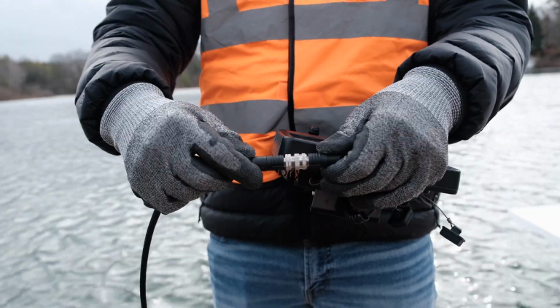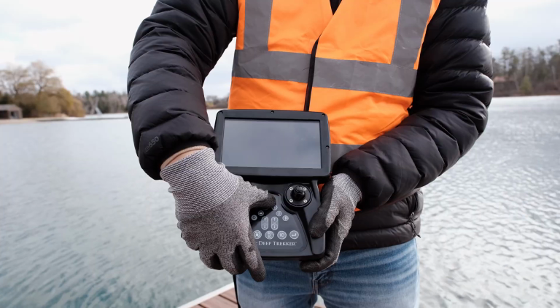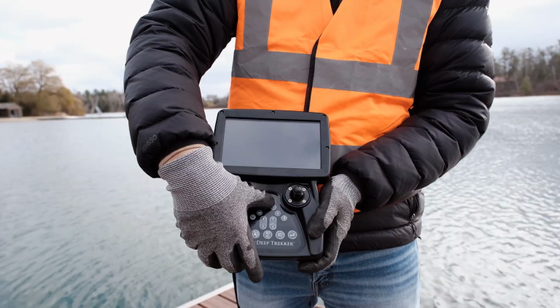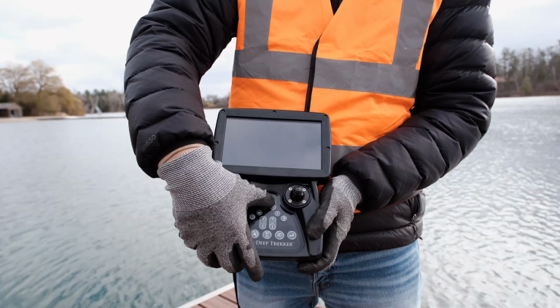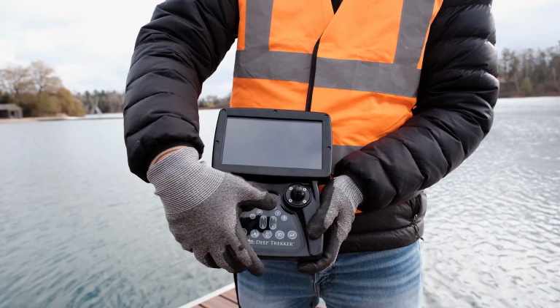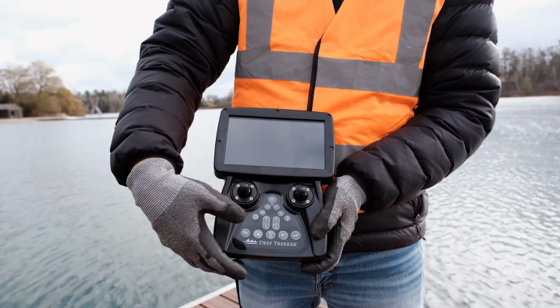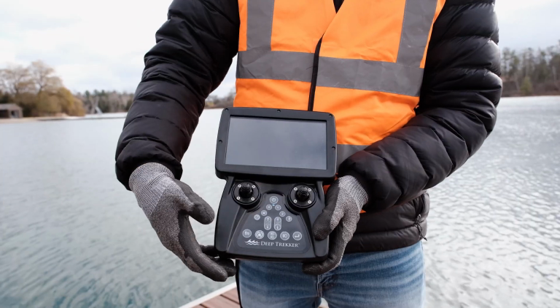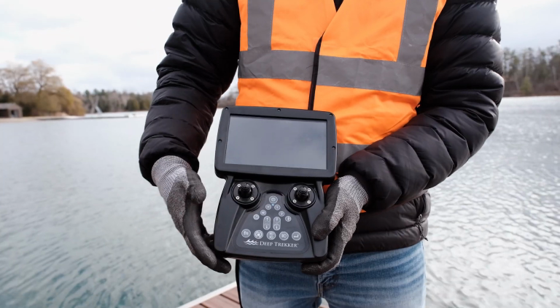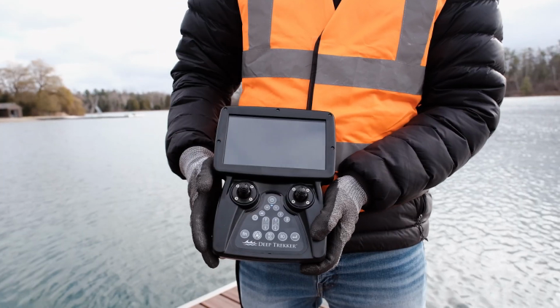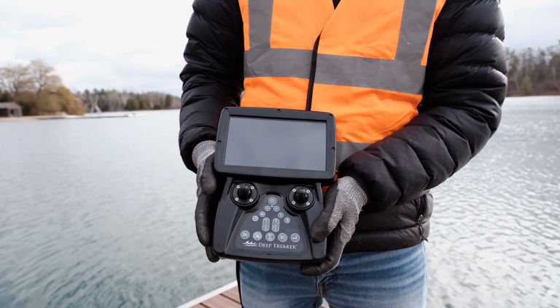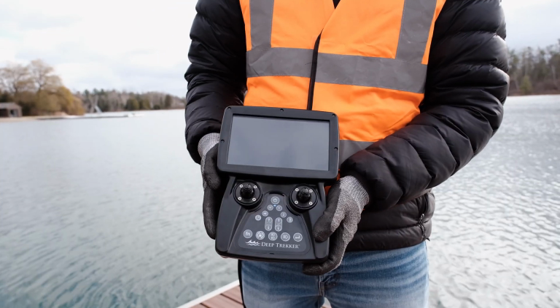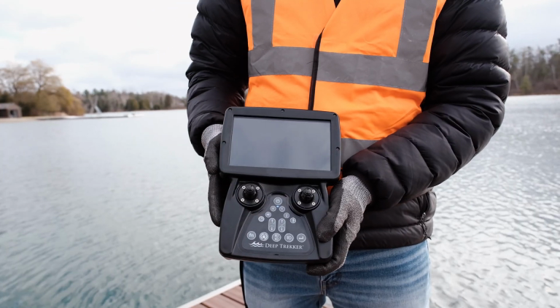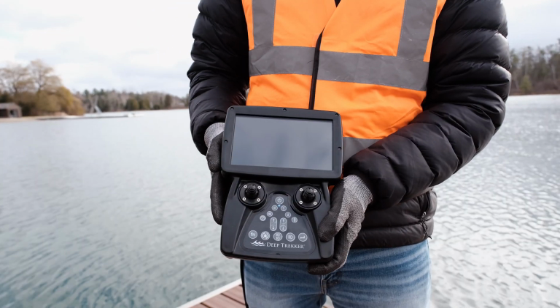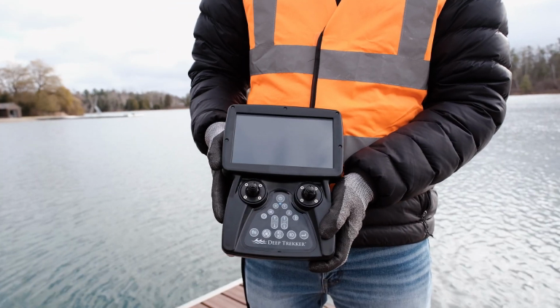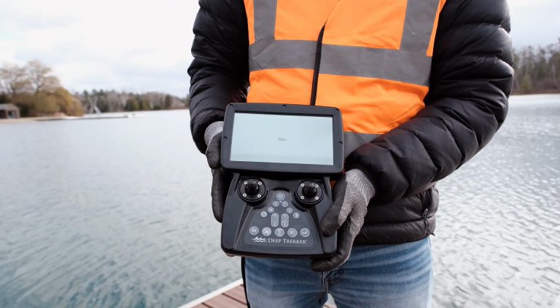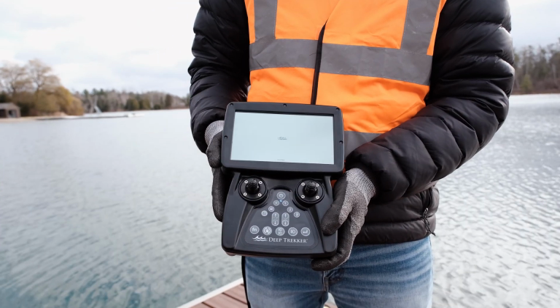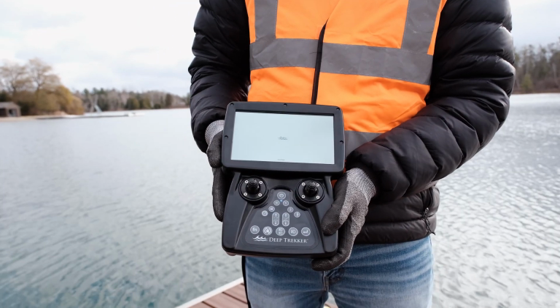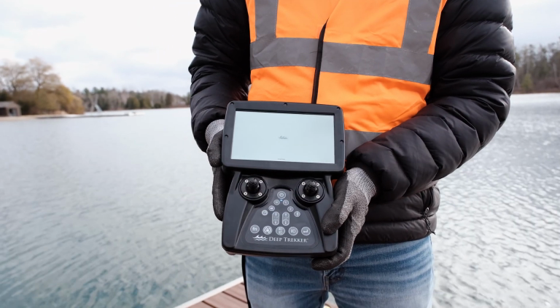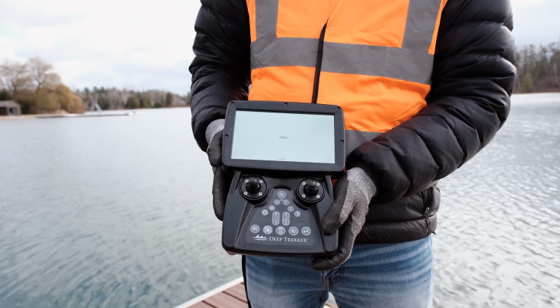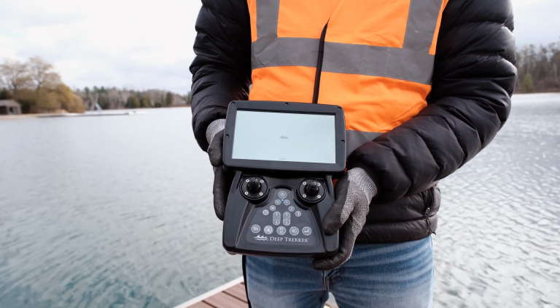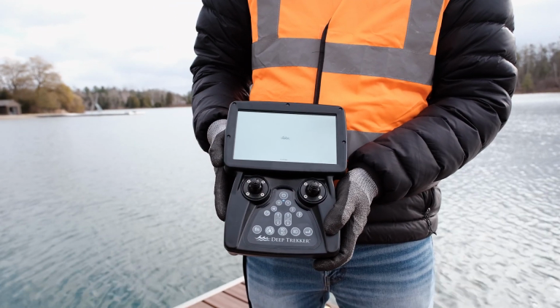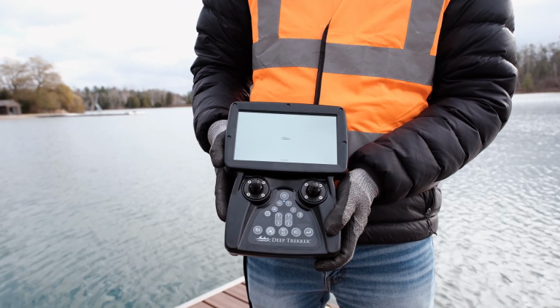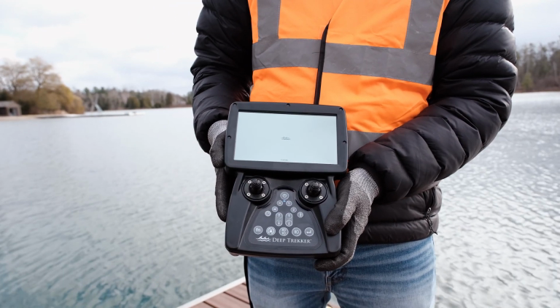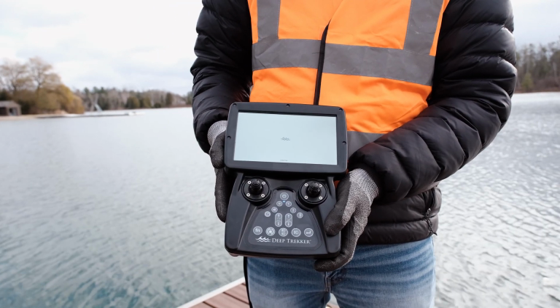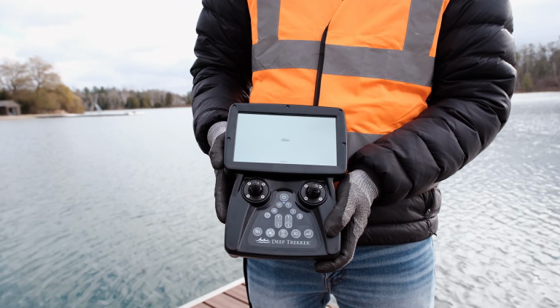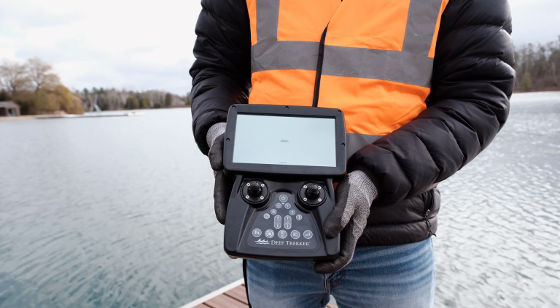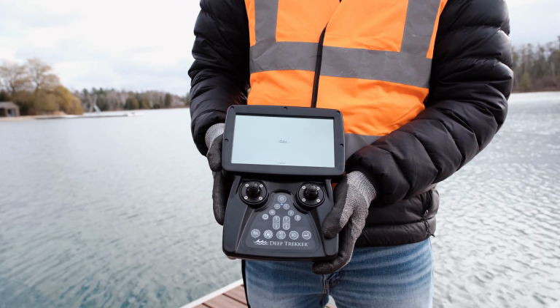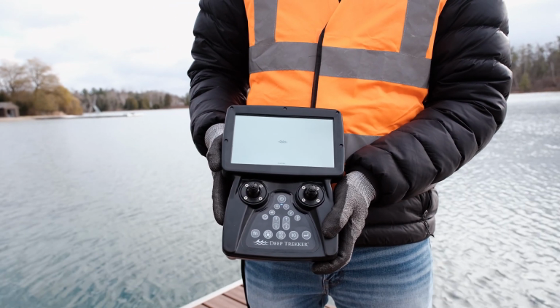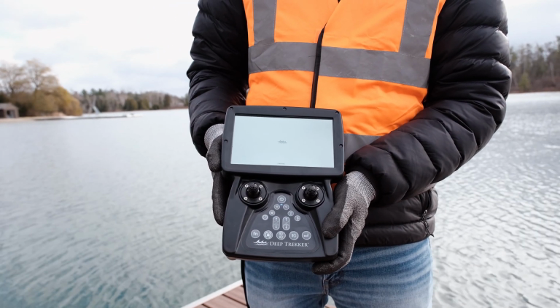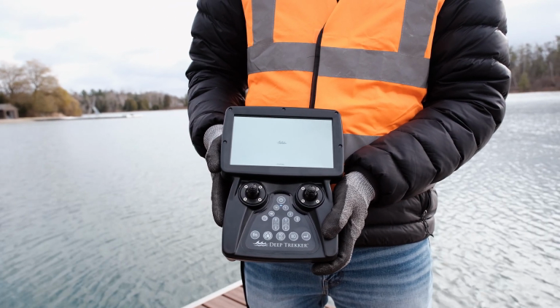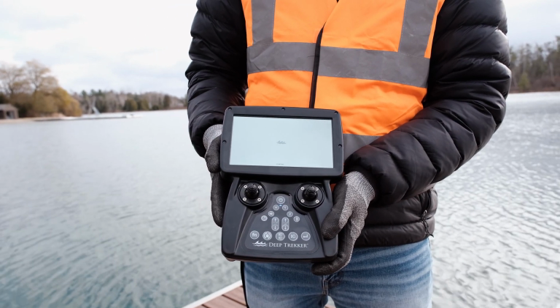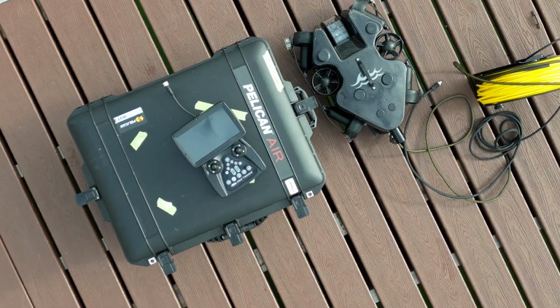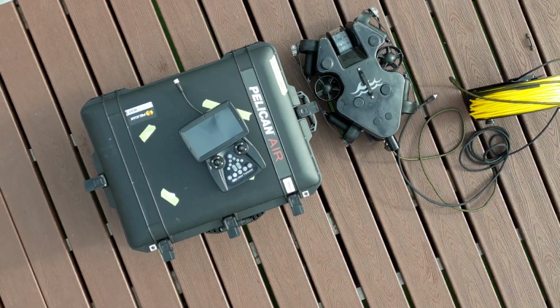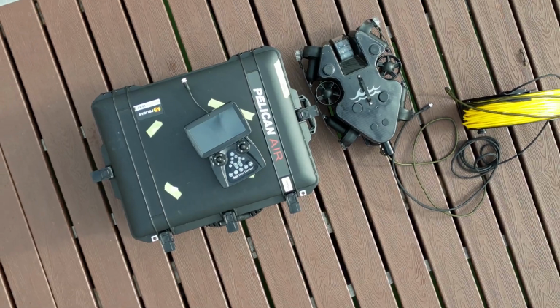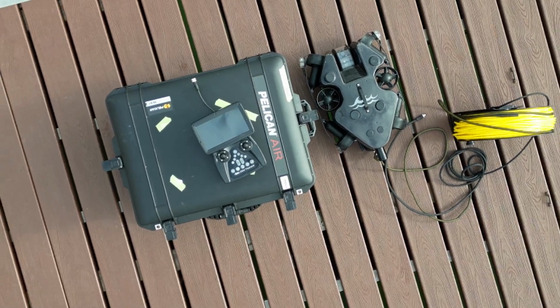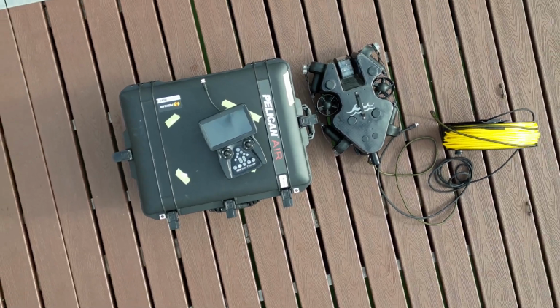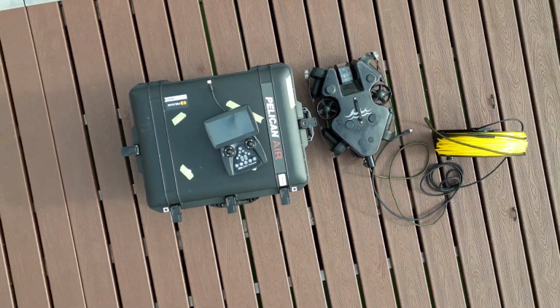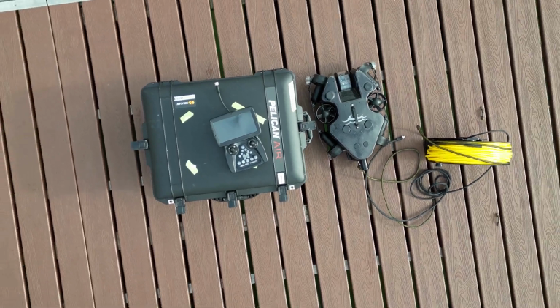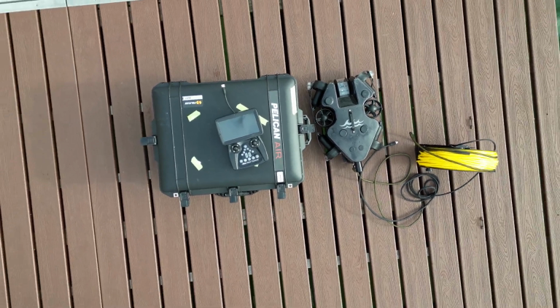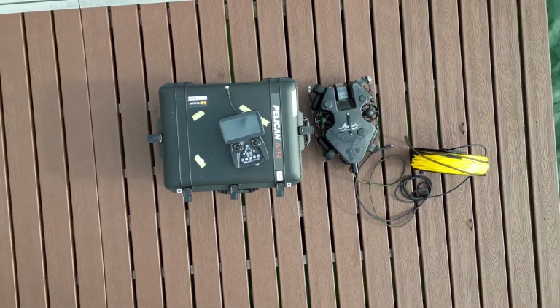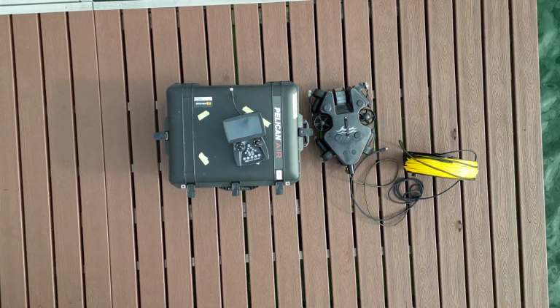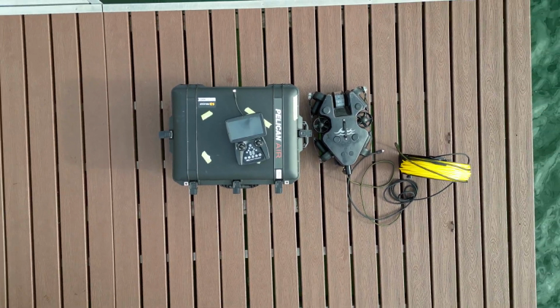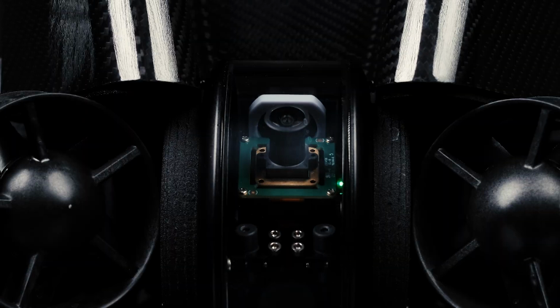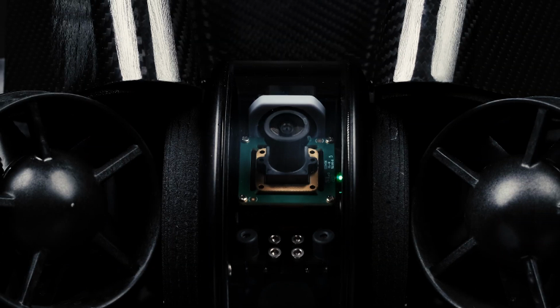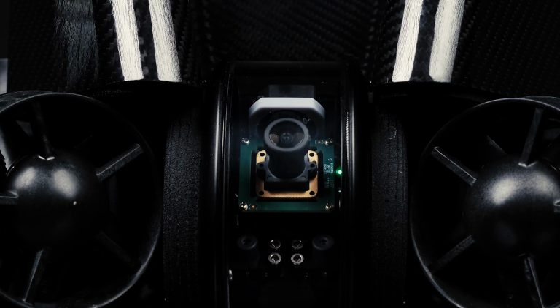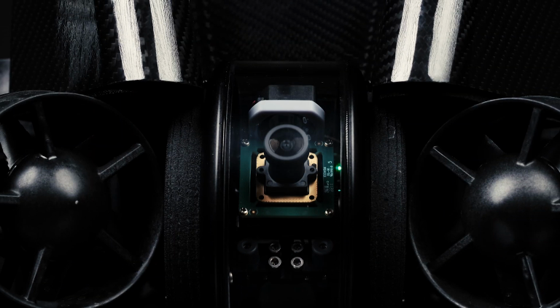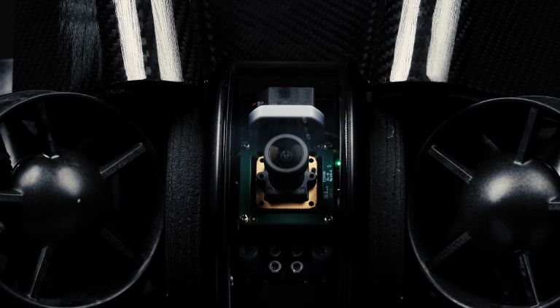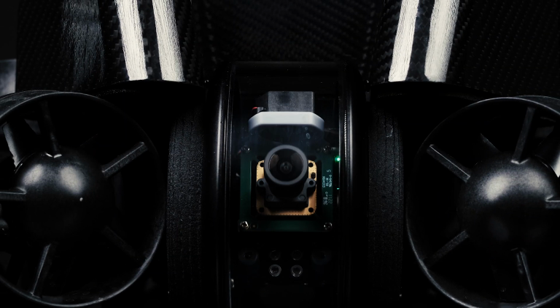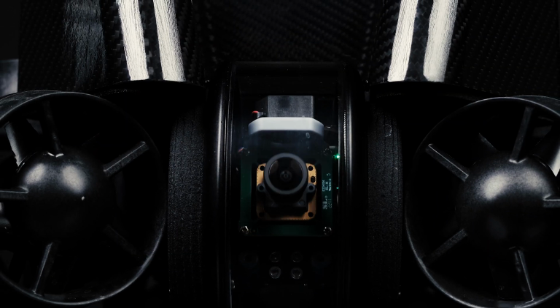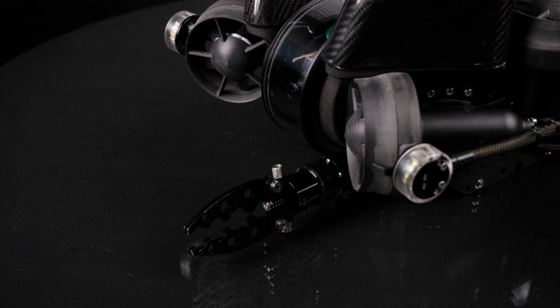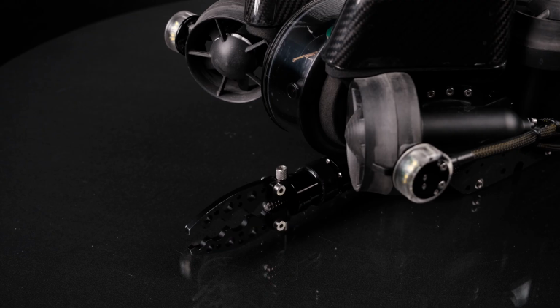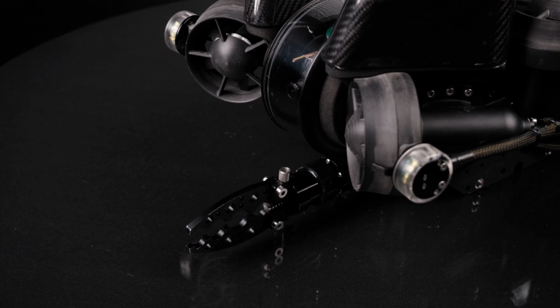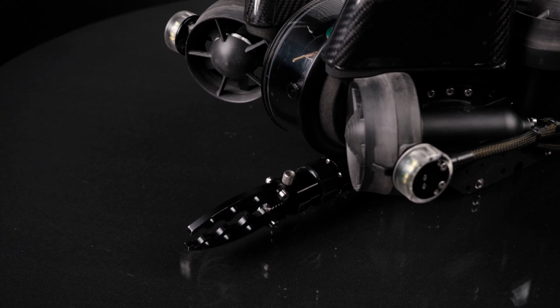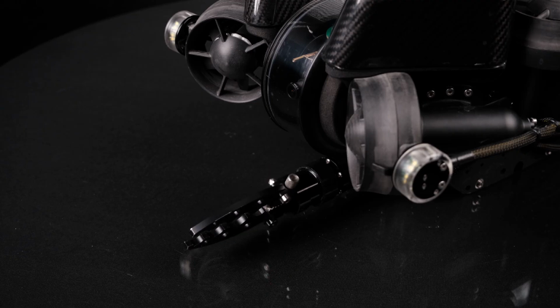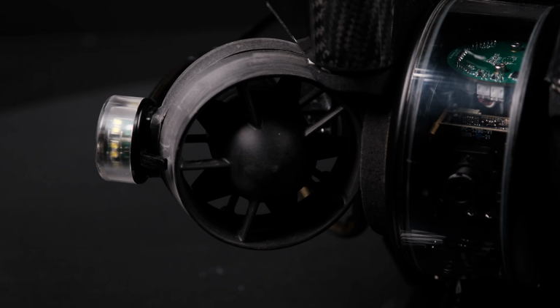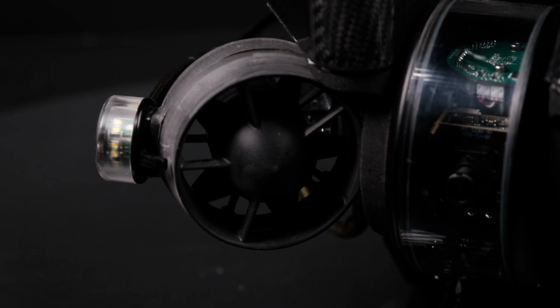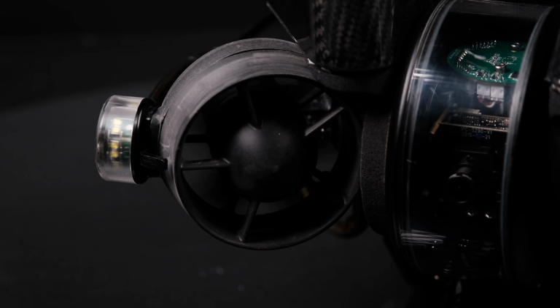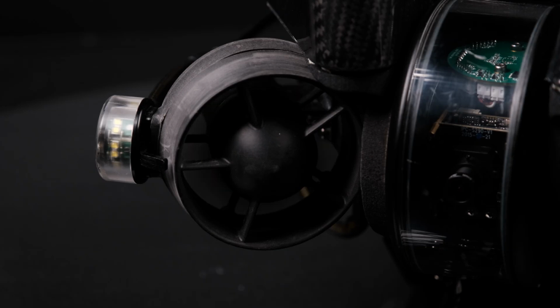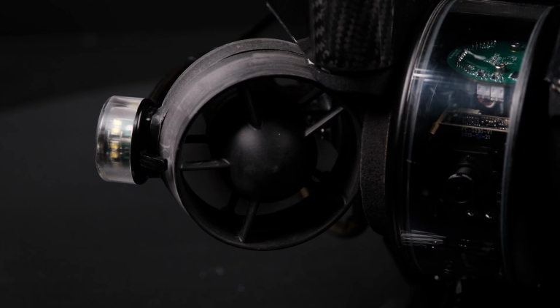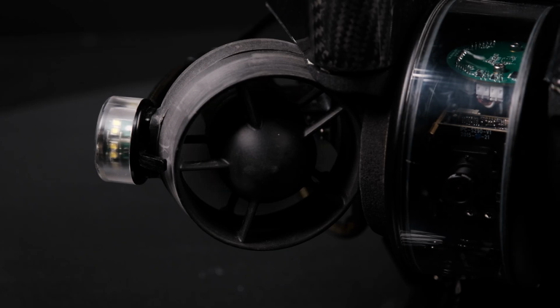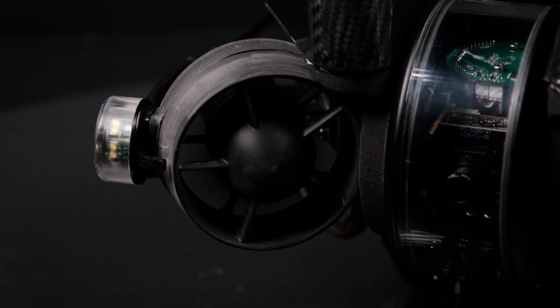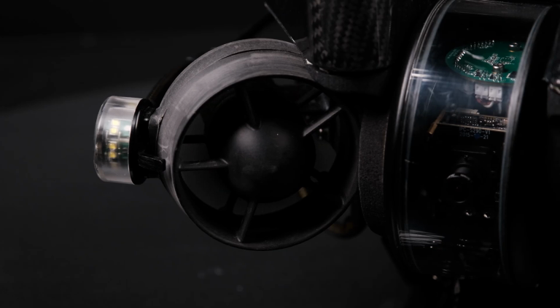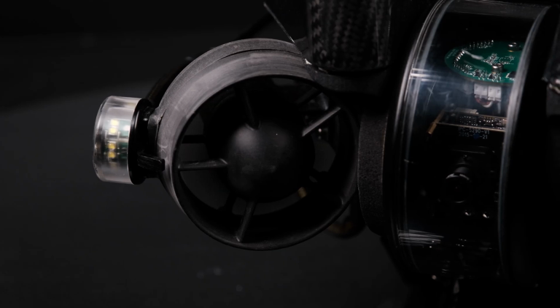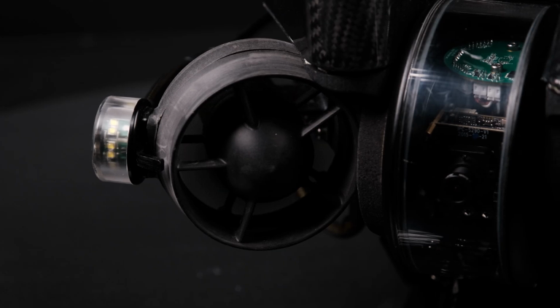Turn on the Photon by pressing the power button on the controller. Conduct pre-dive checks of the camera, grabber, and thruster operations.